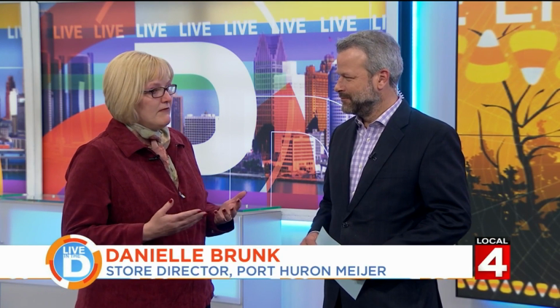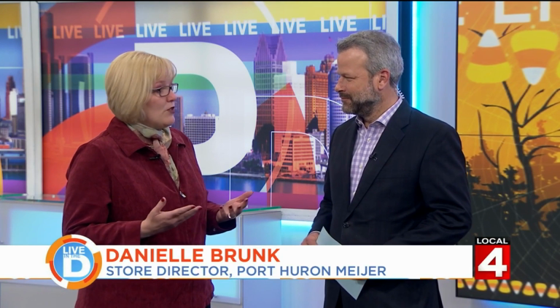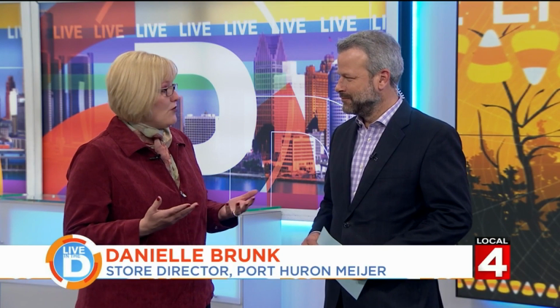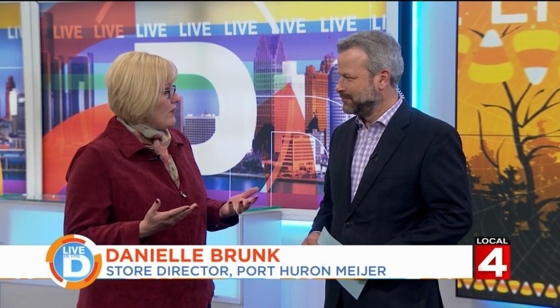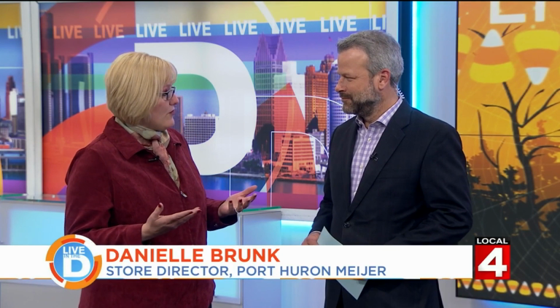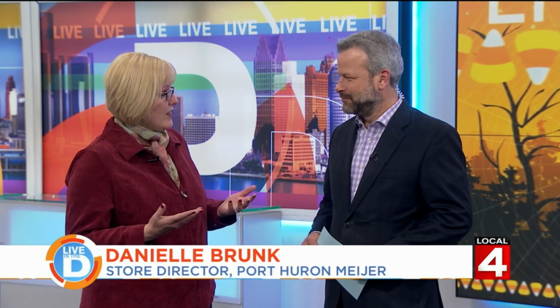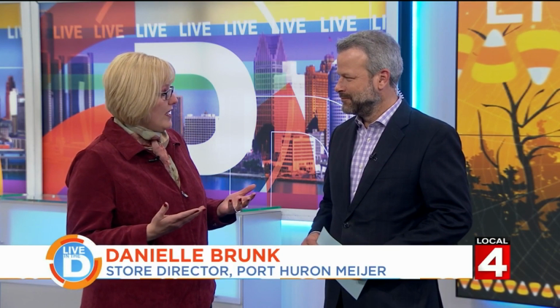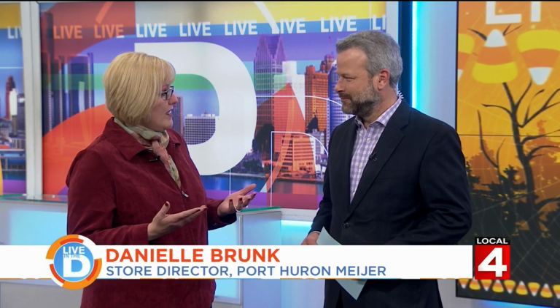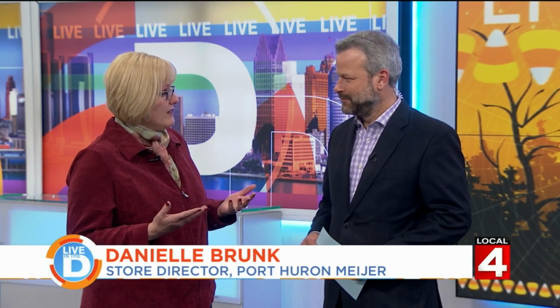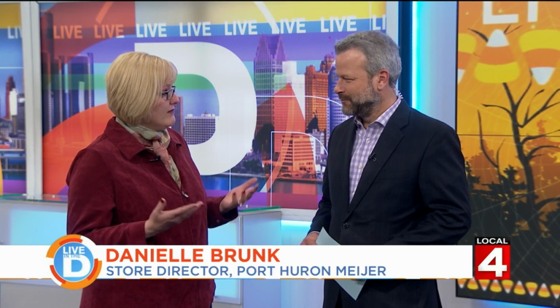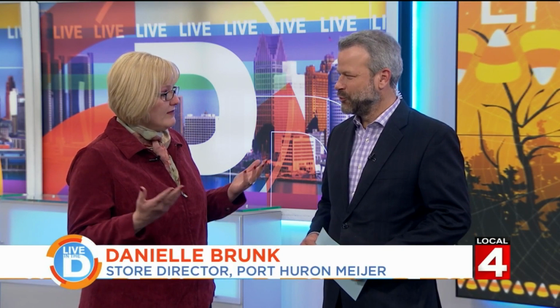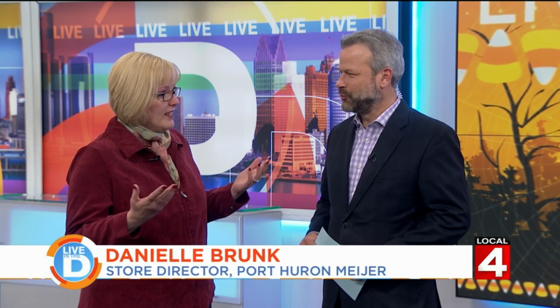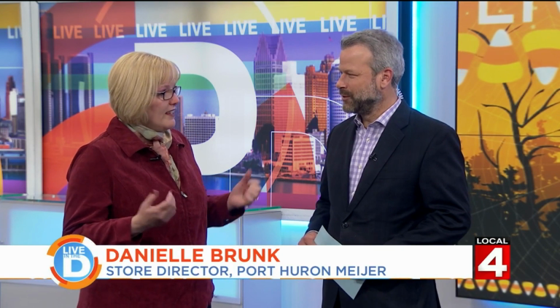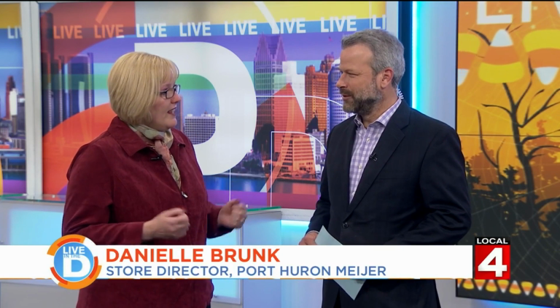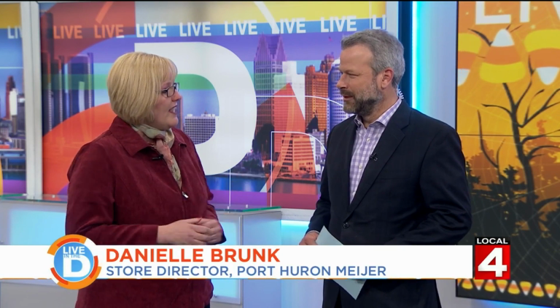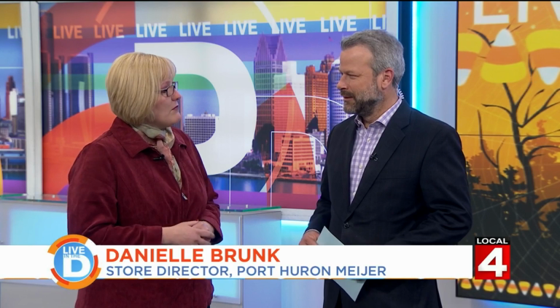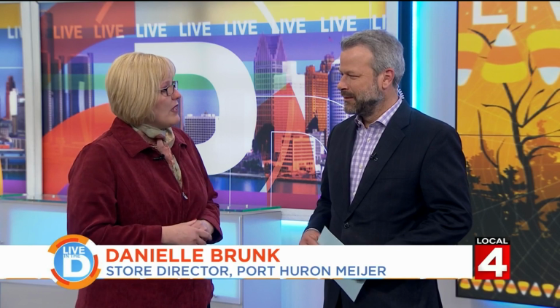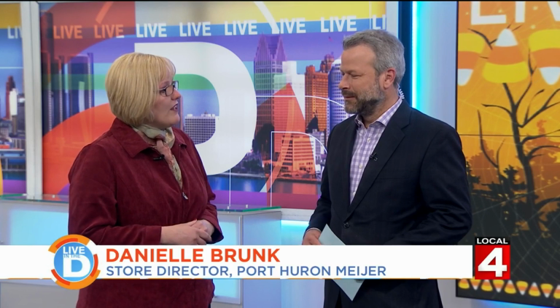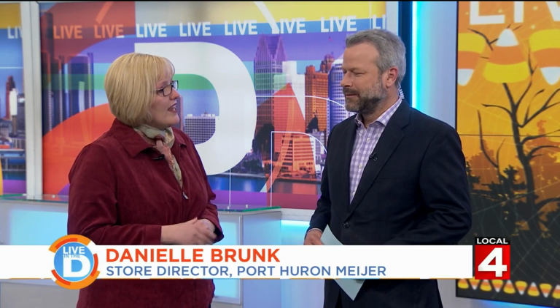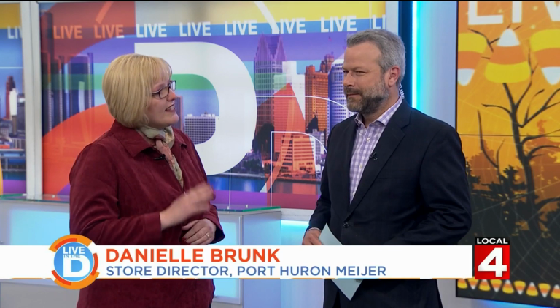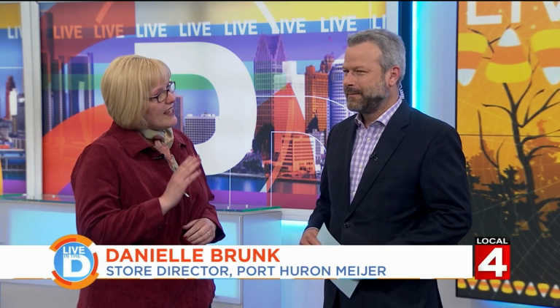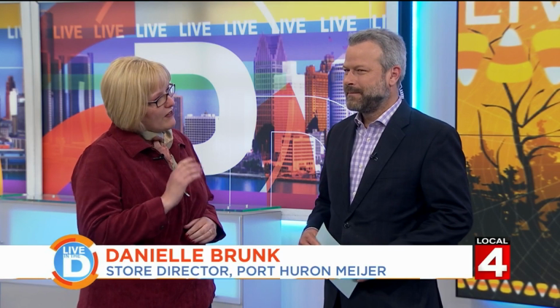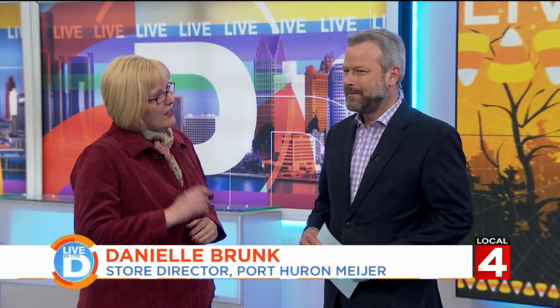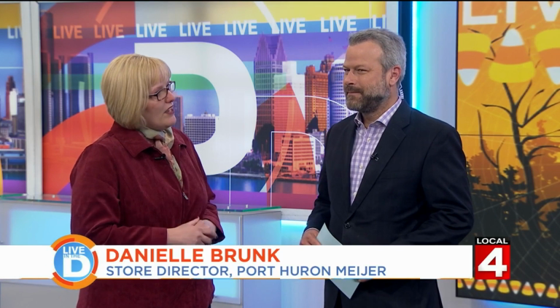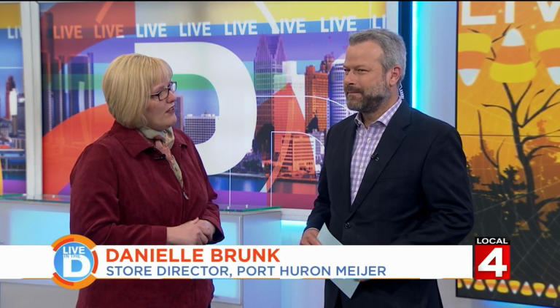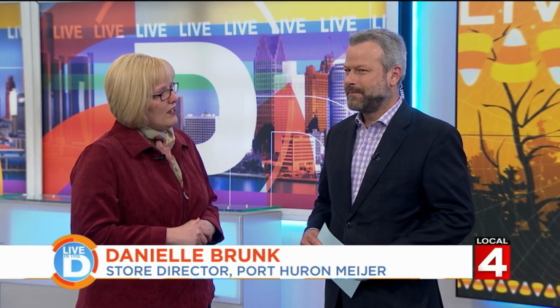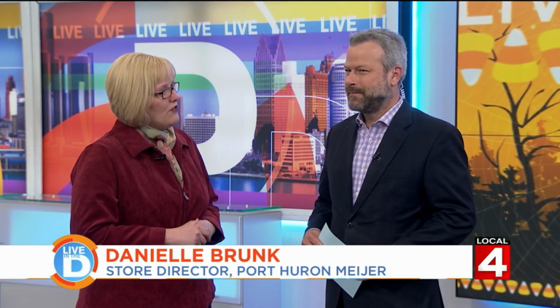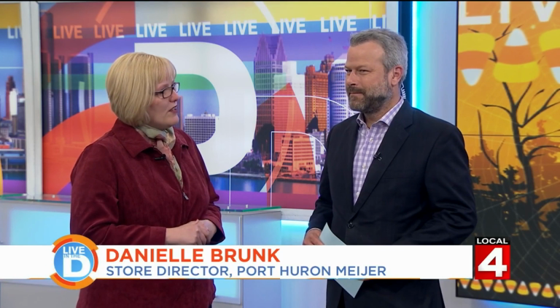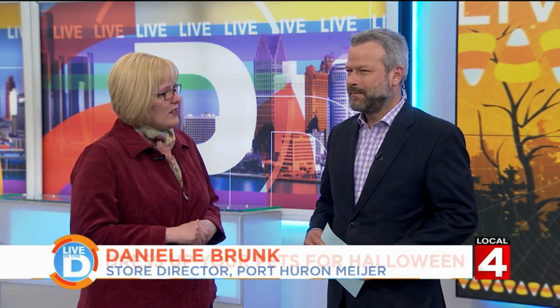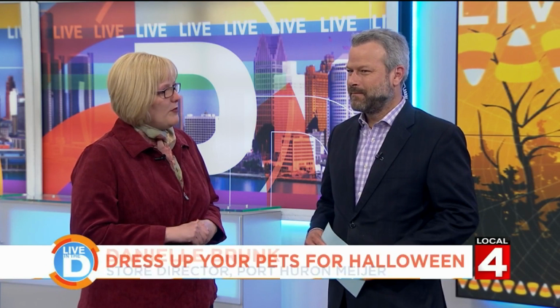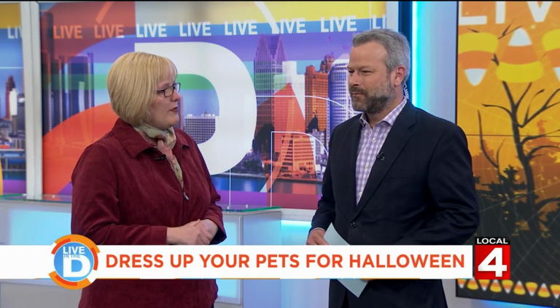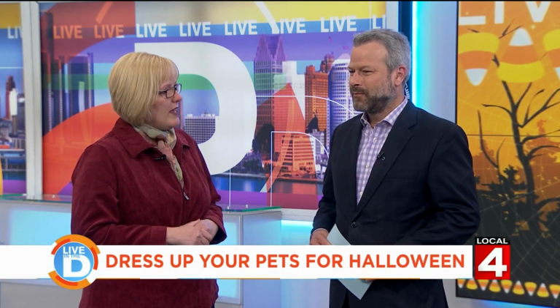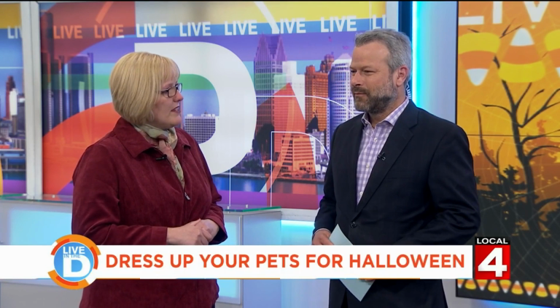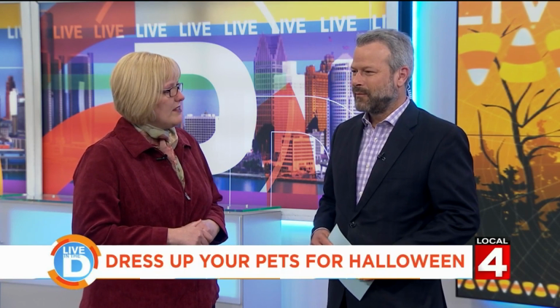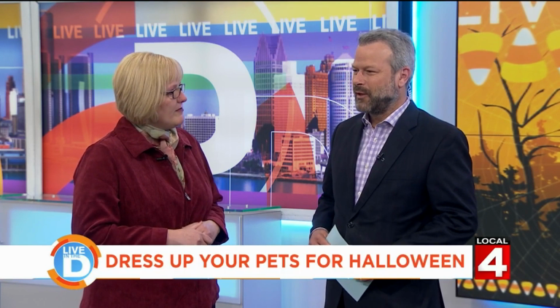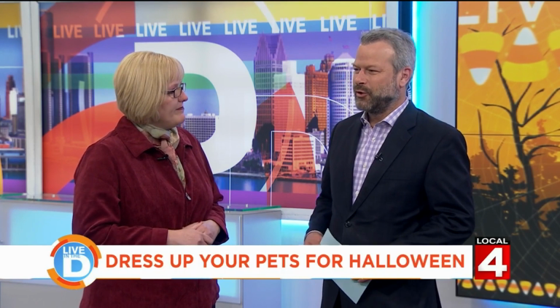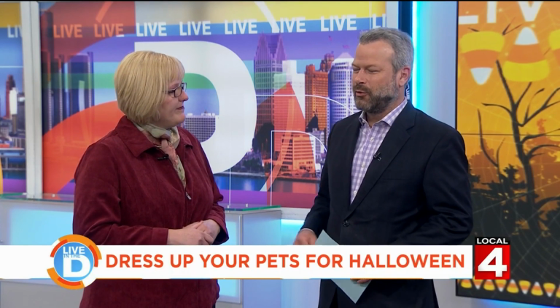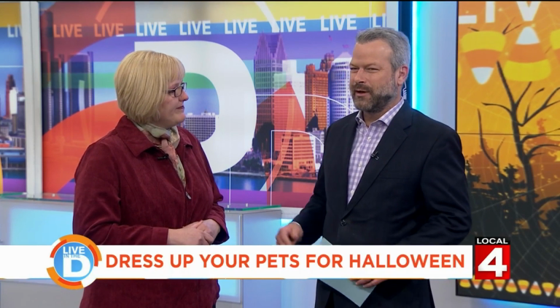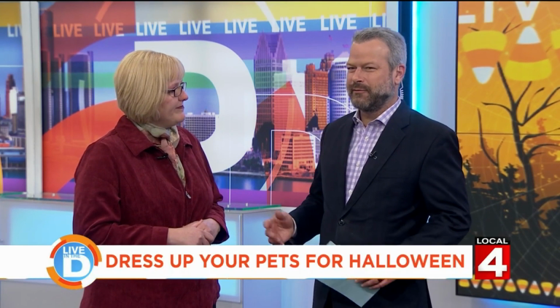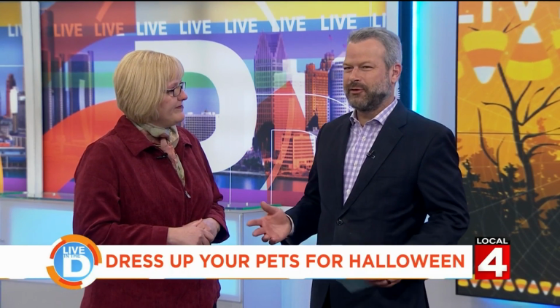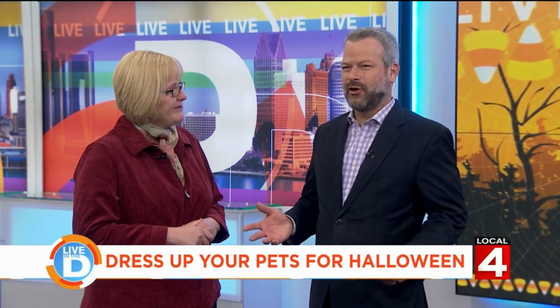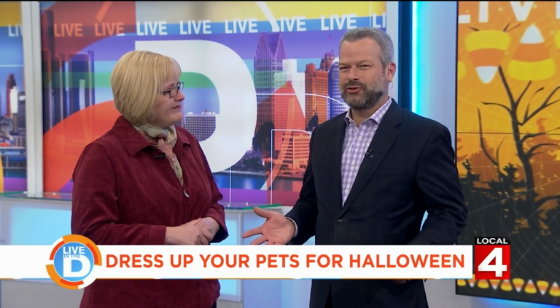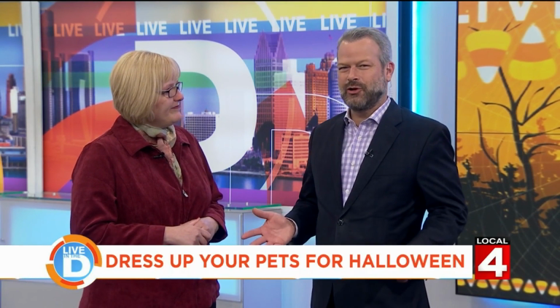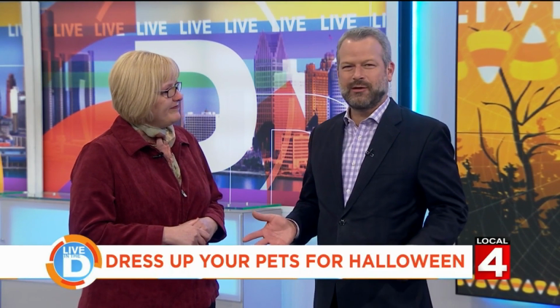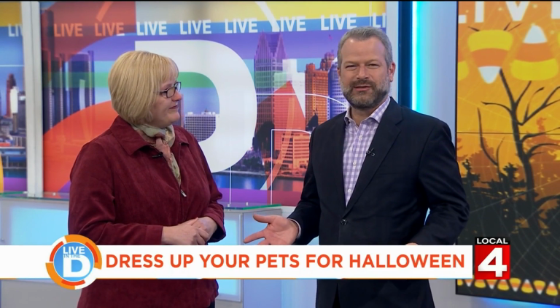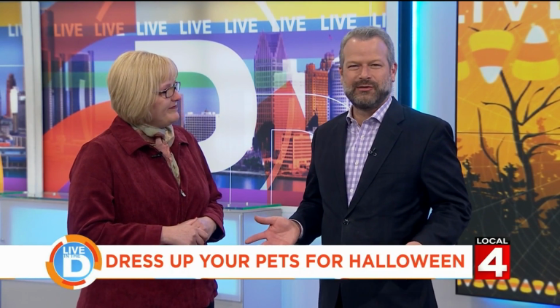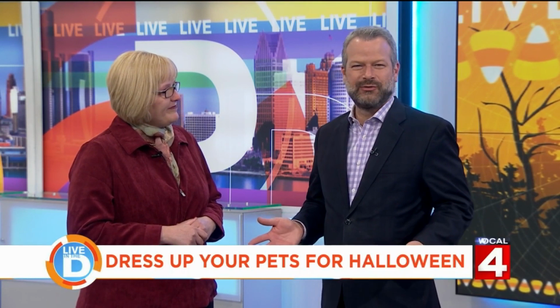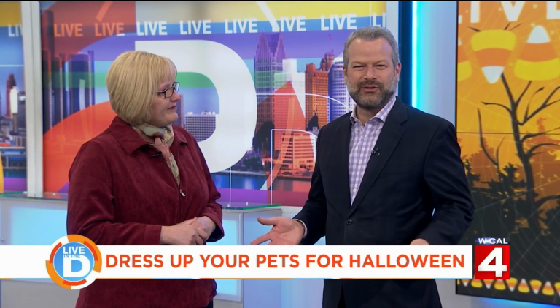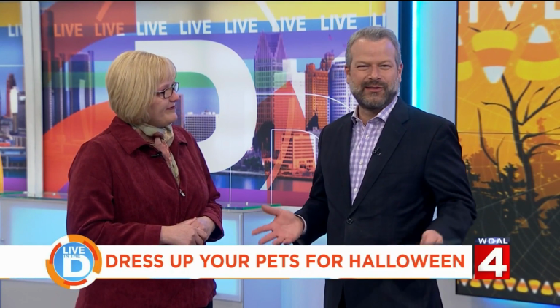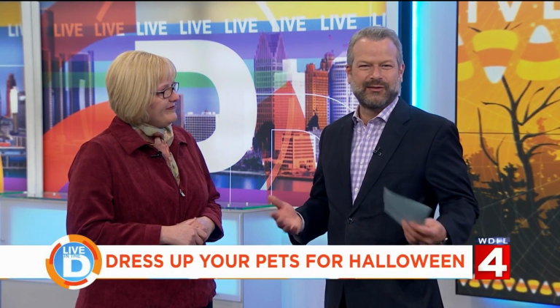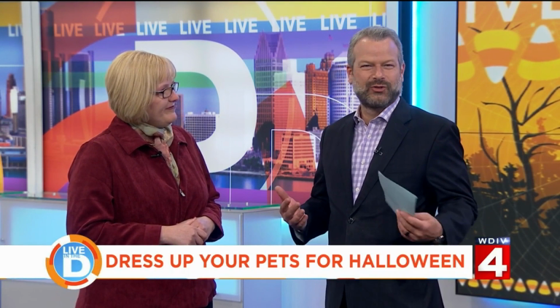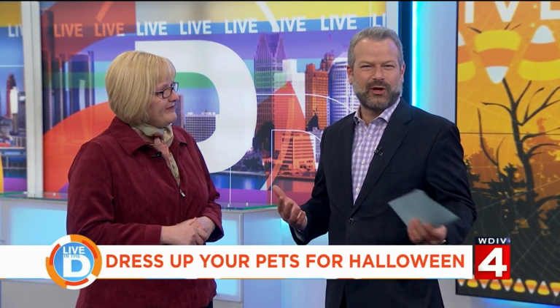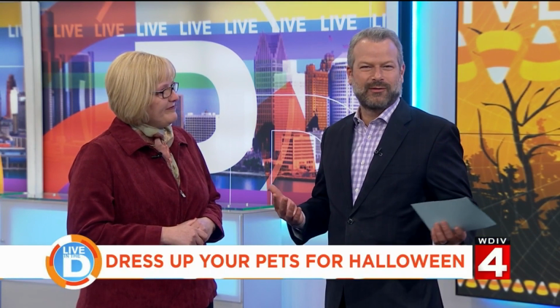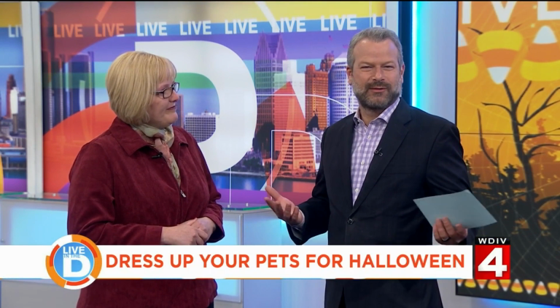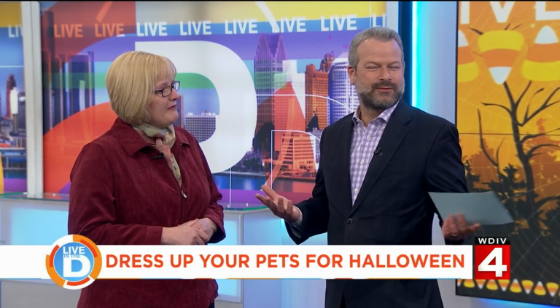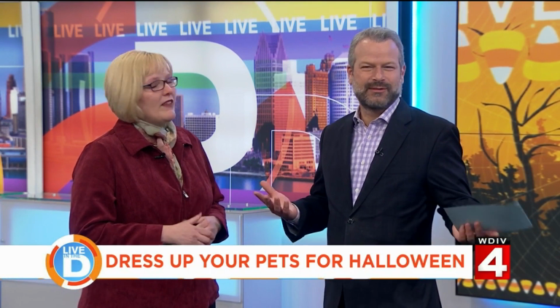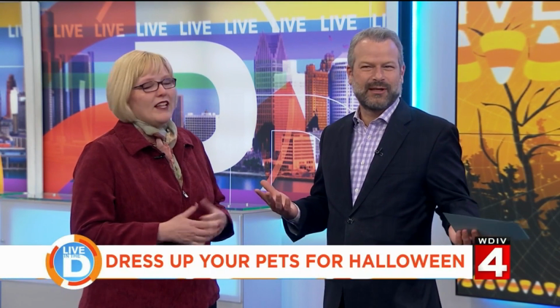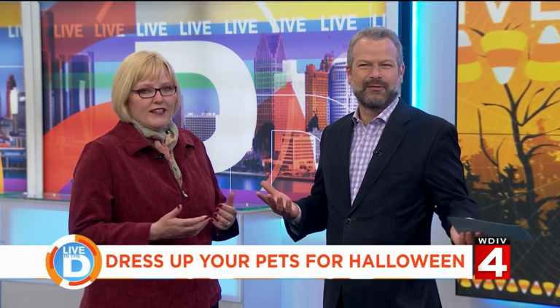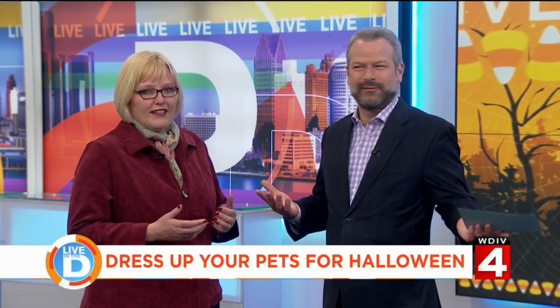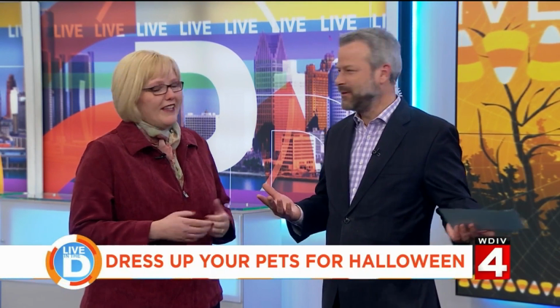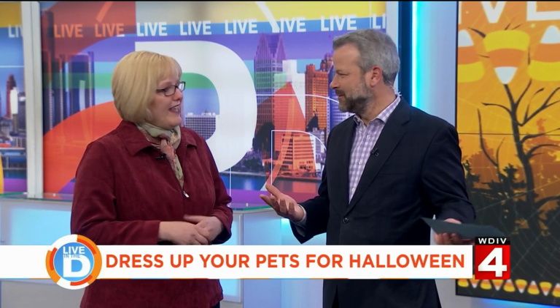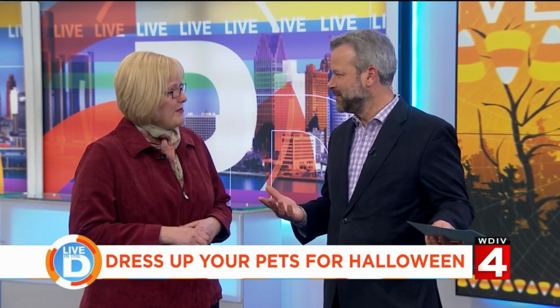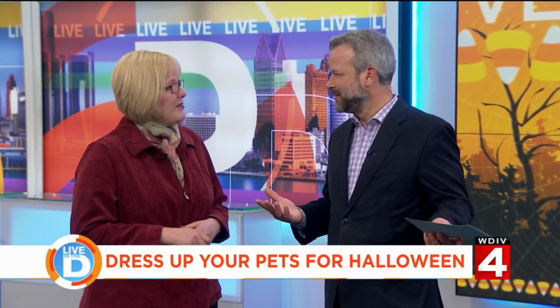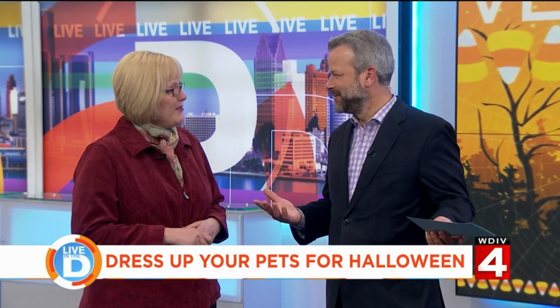Trick-or-treating too. And Meijer has everything you need to dress up your pets. And you don't want to give the dog chocolate, so you just eat the chocolate yourself, right? Absolutely.